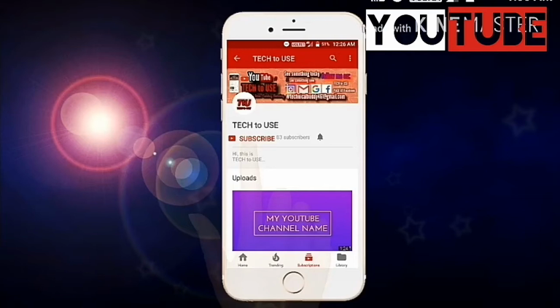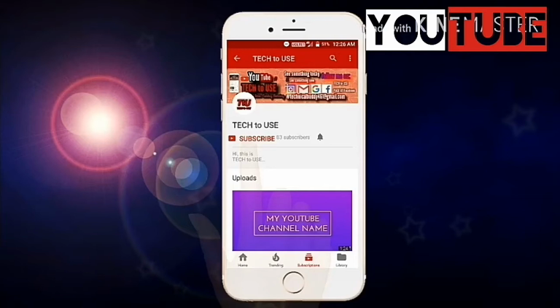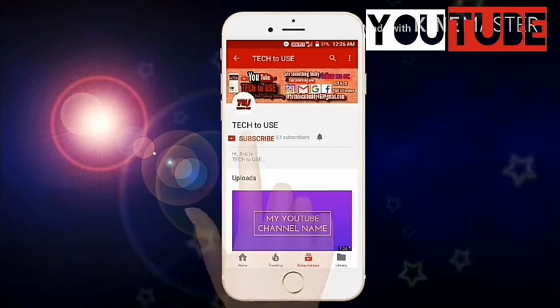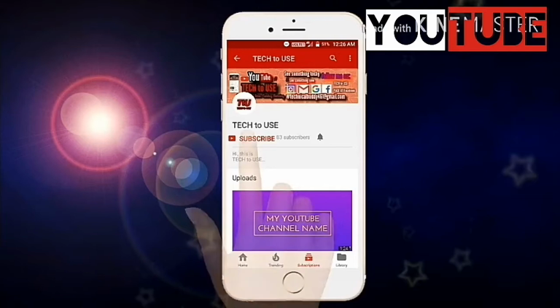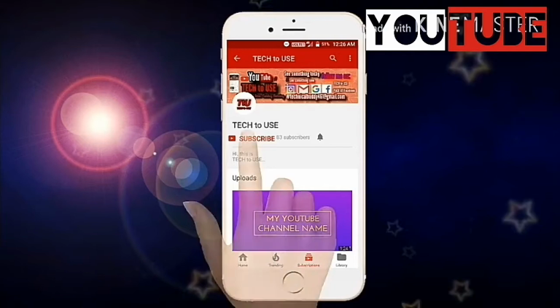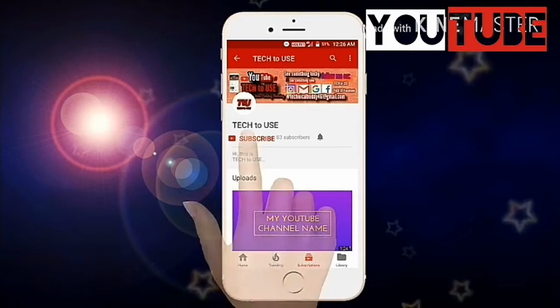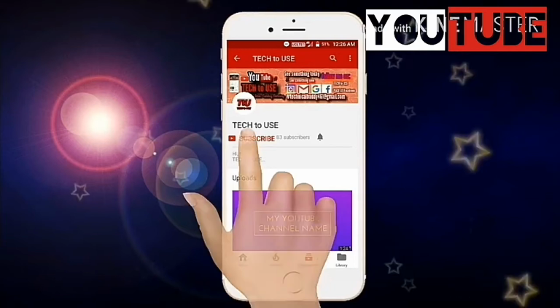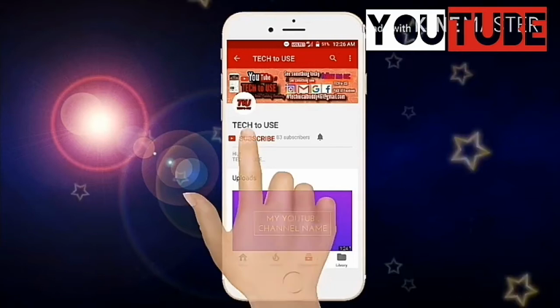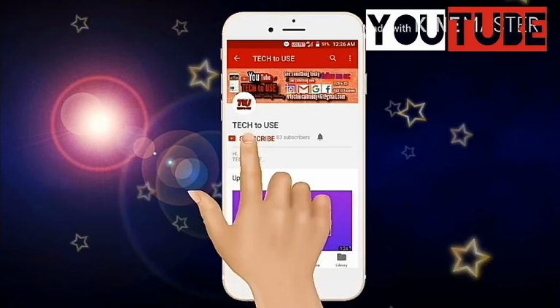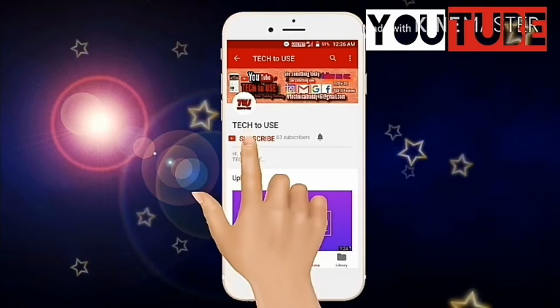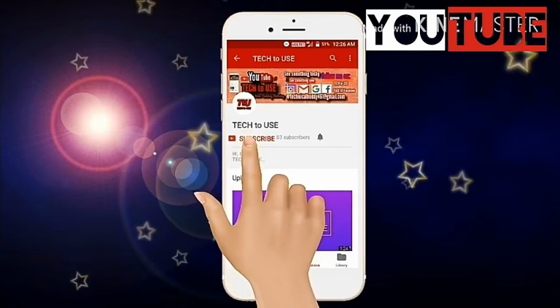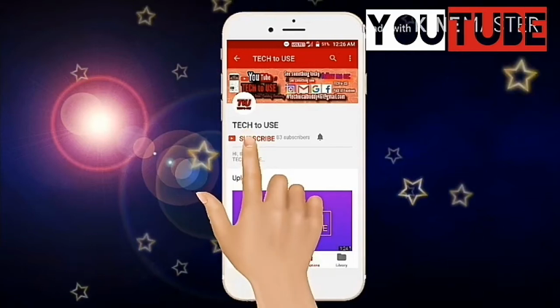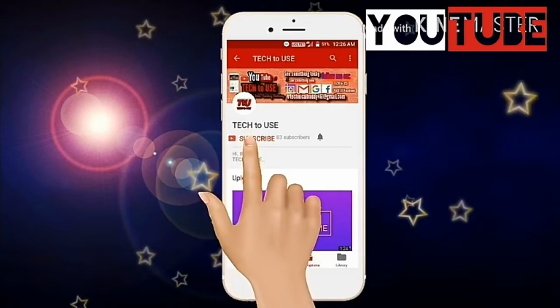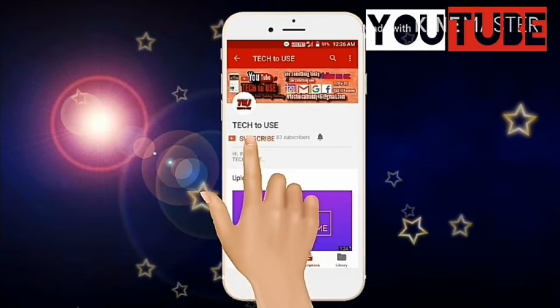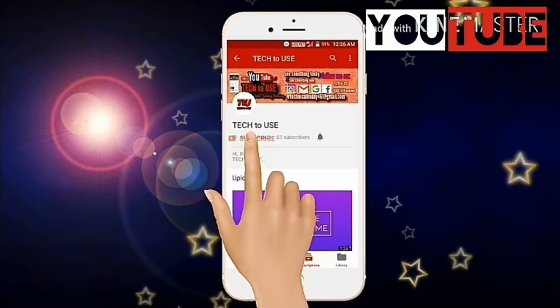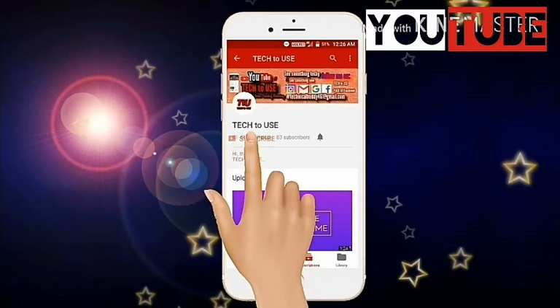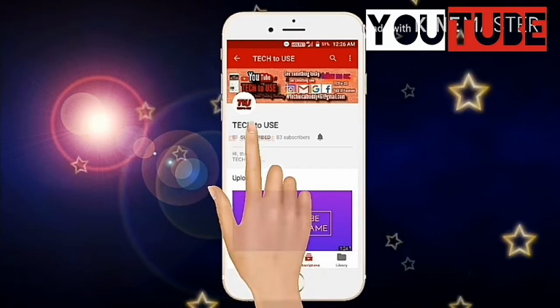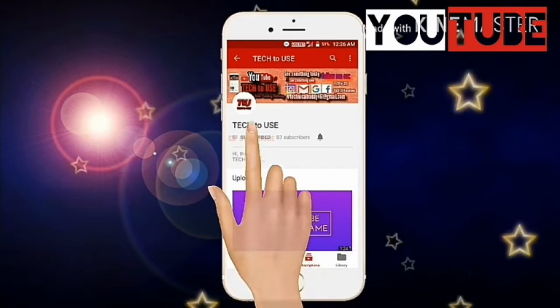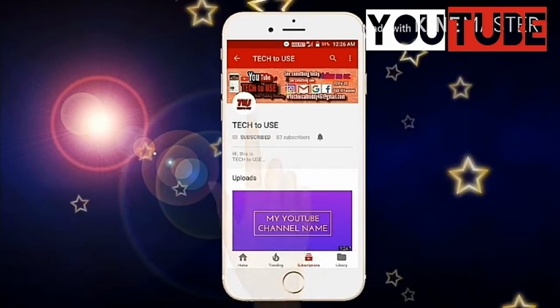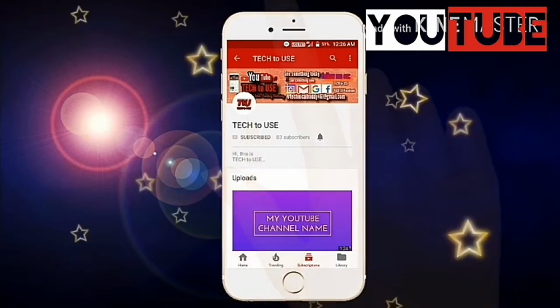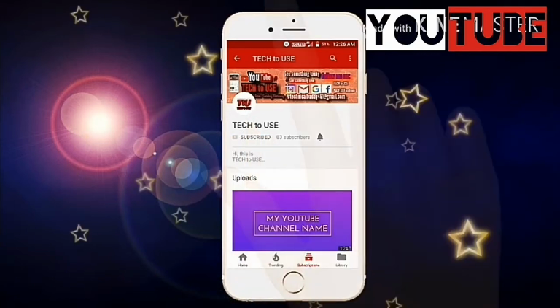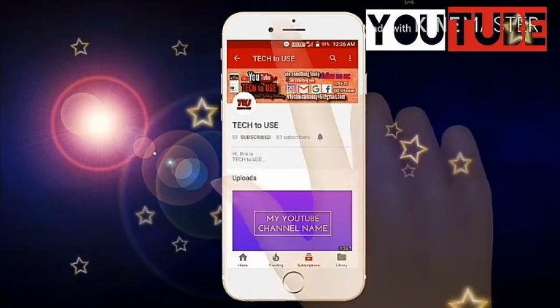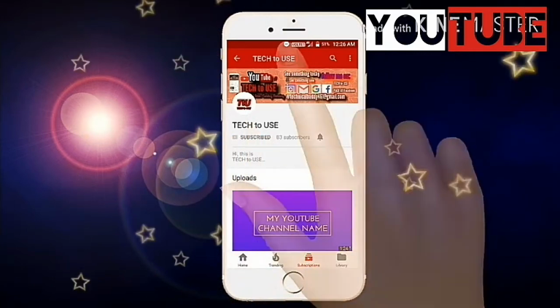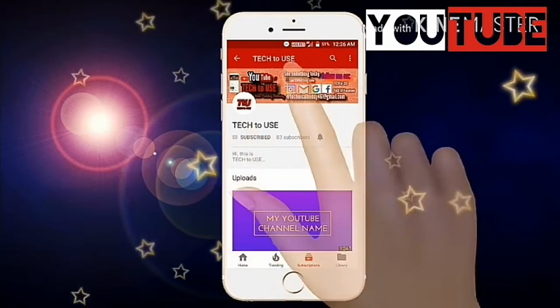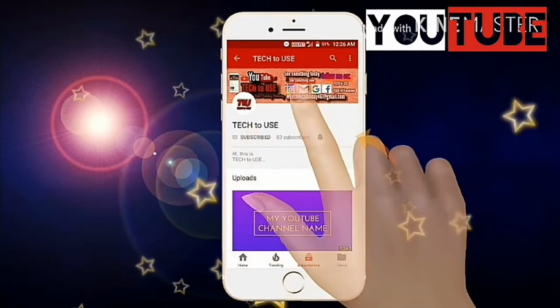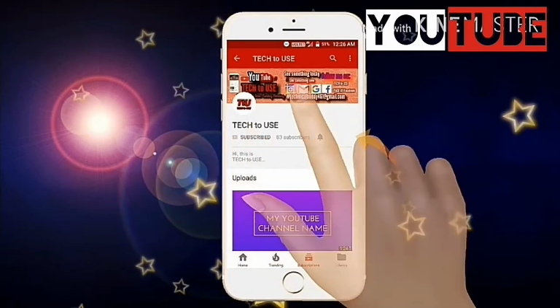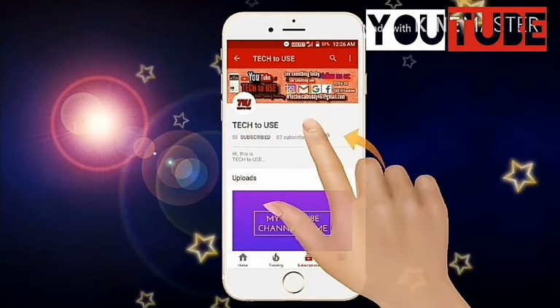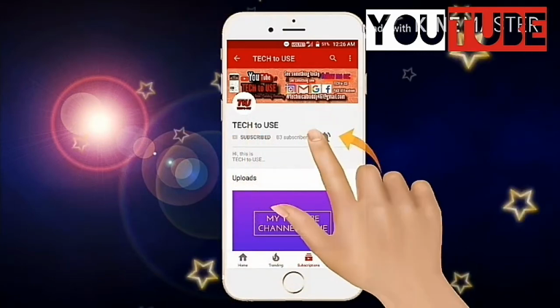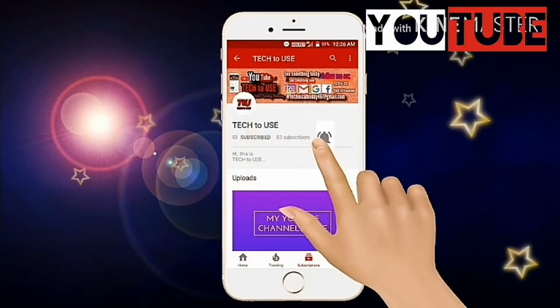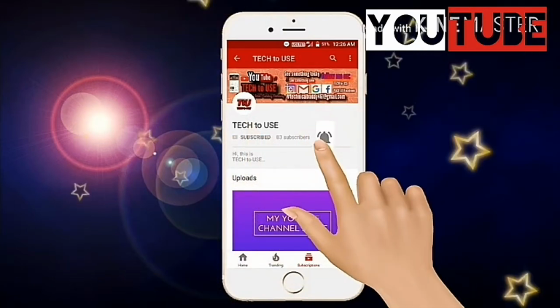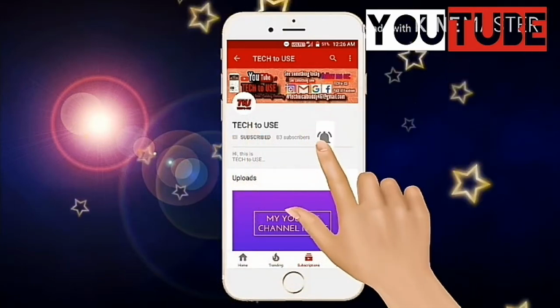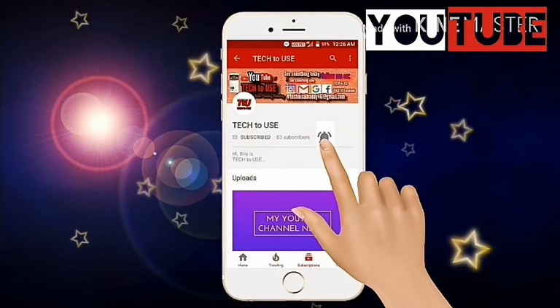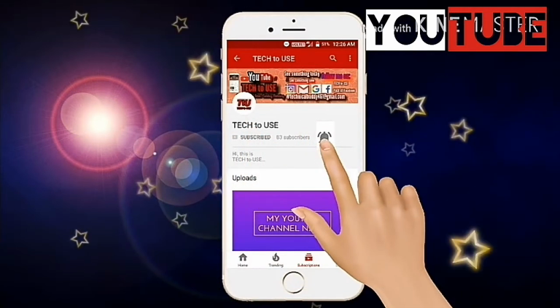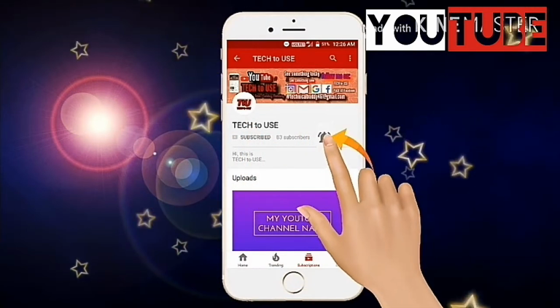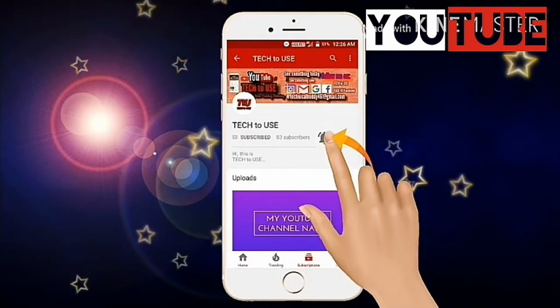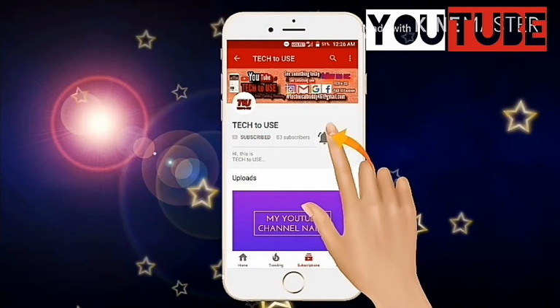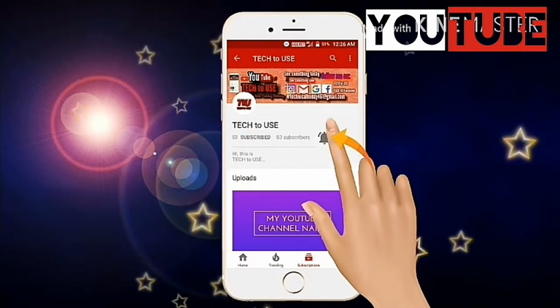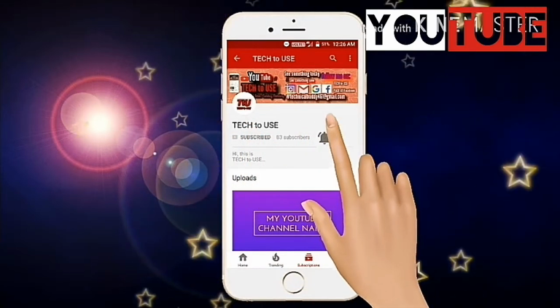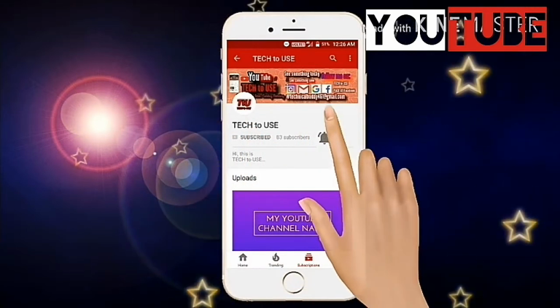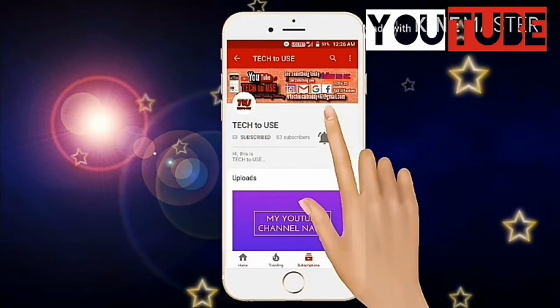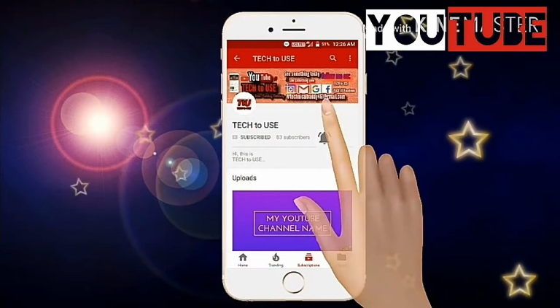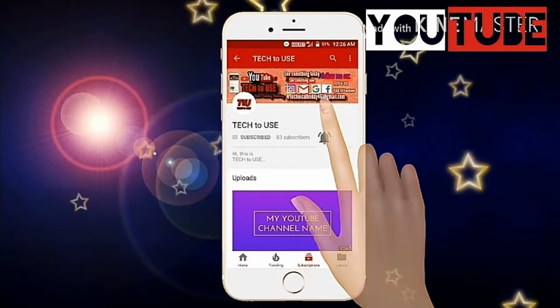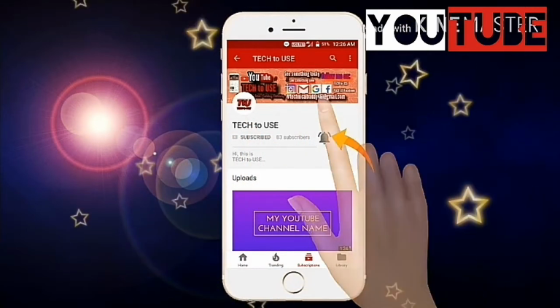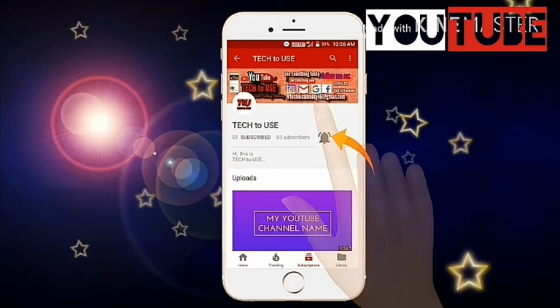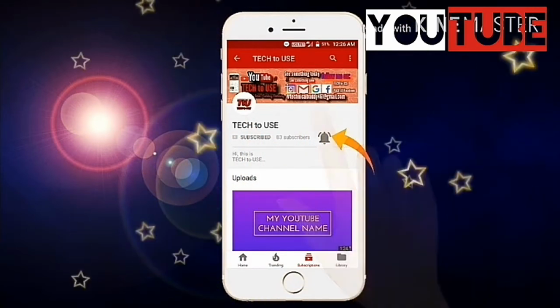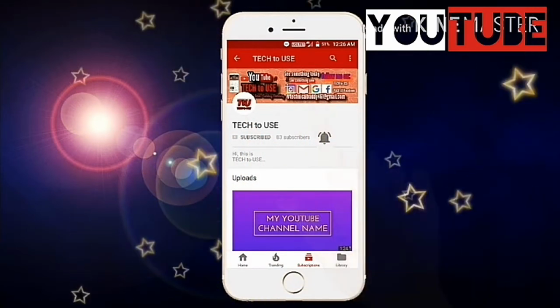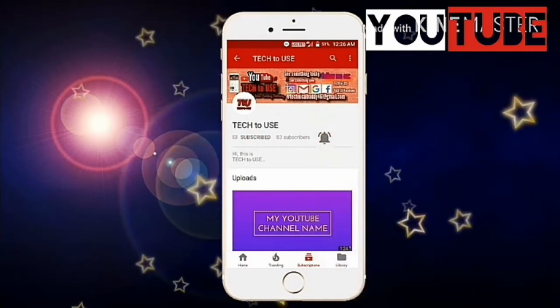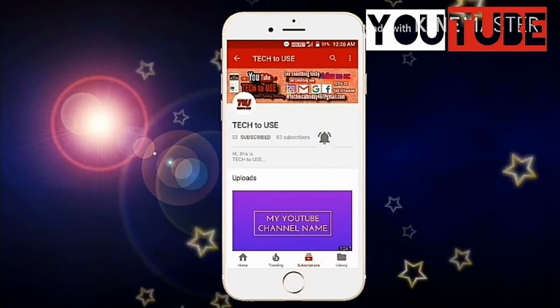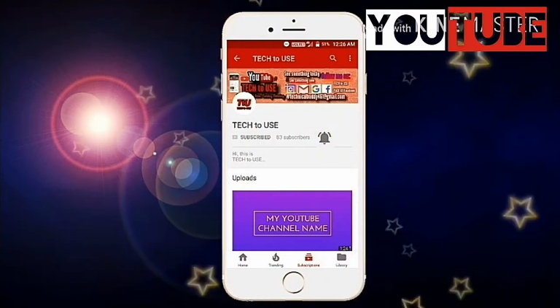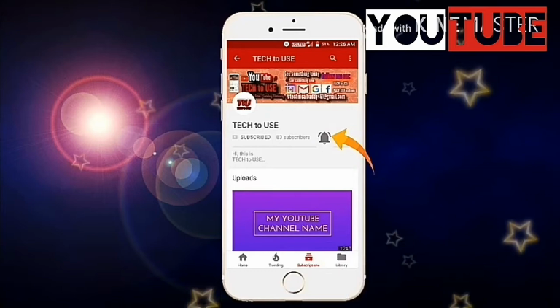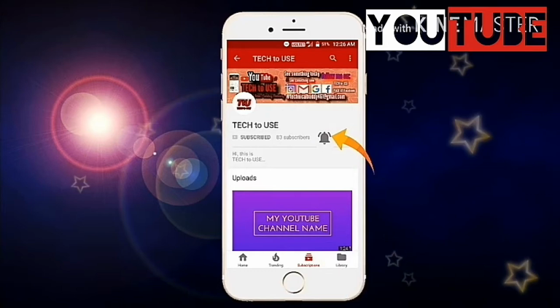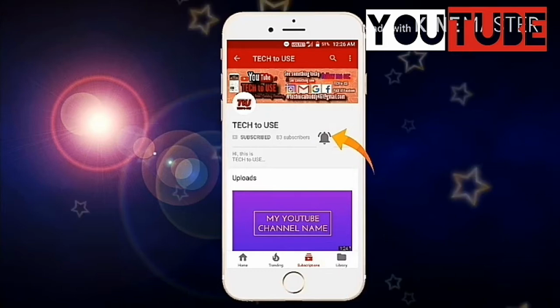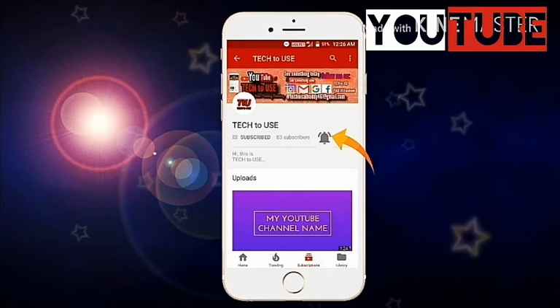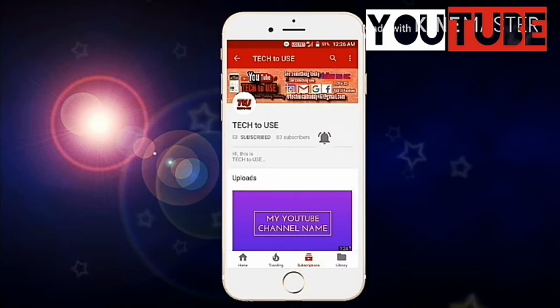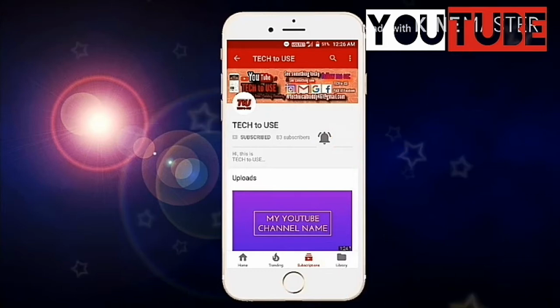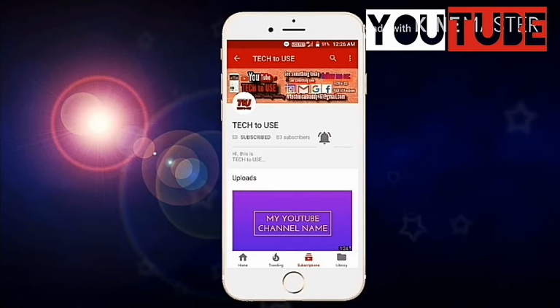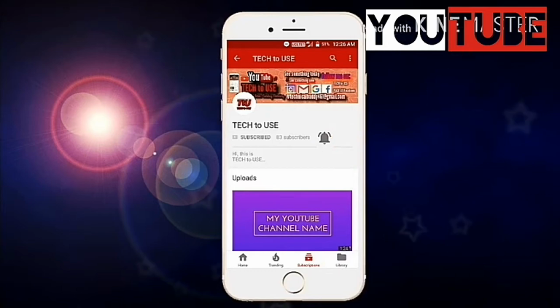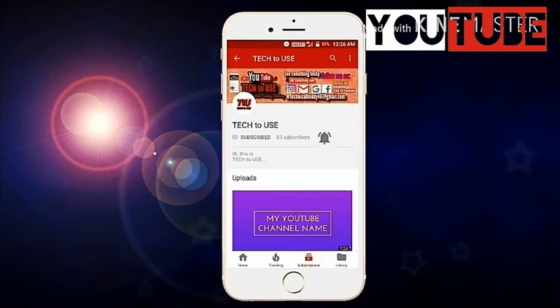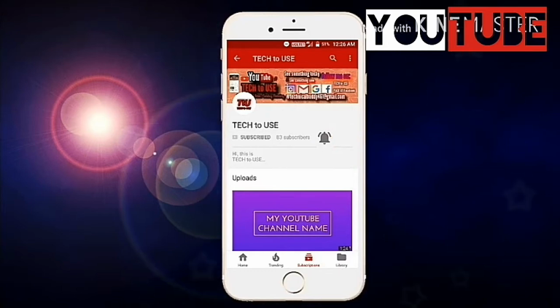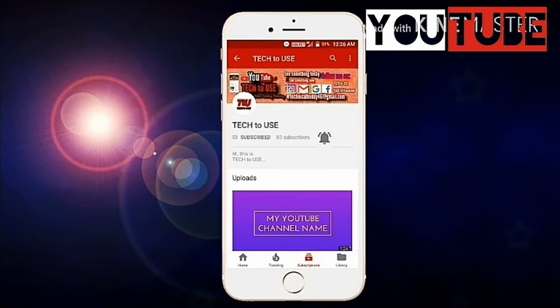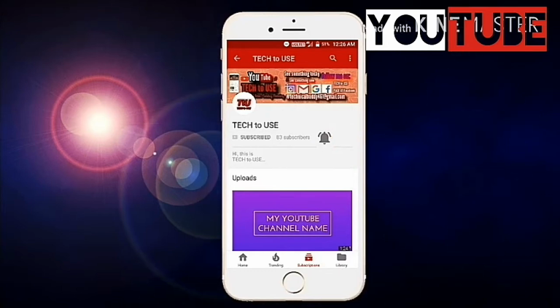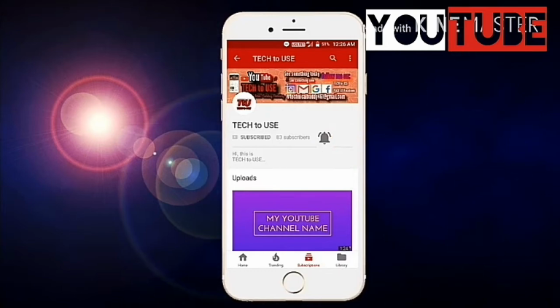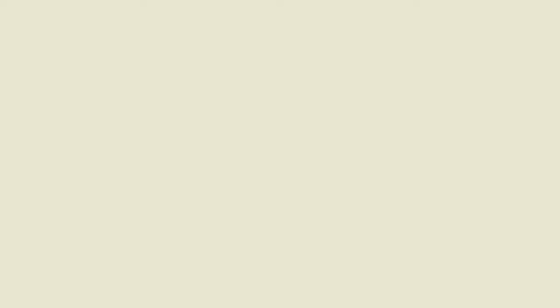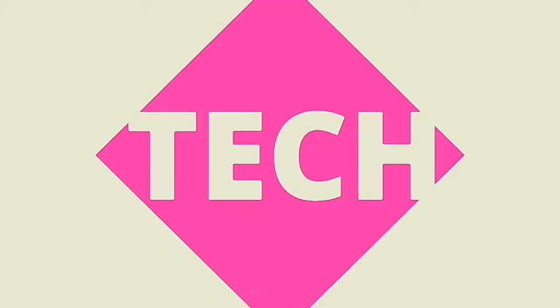Subscribe to the Tech To You channel and press the notification bell icon to get the latest tech-related videos every Sunday.